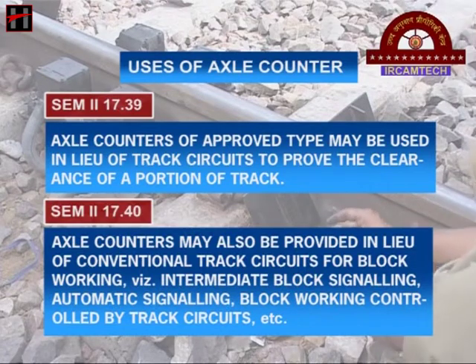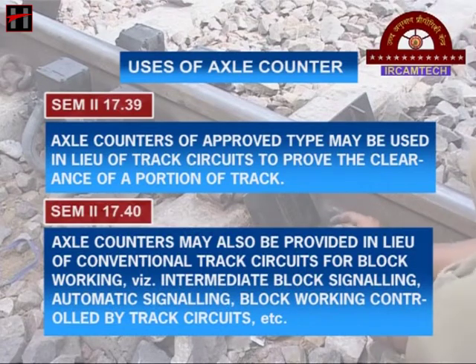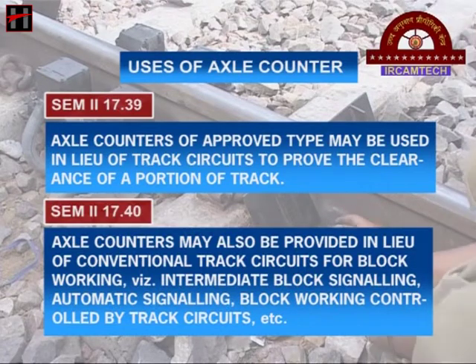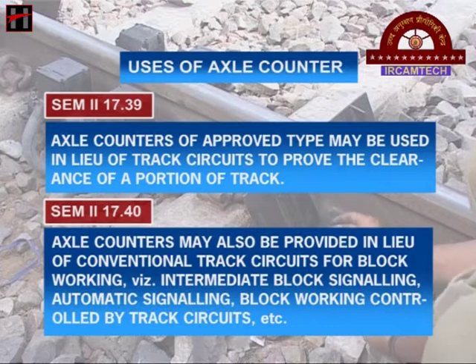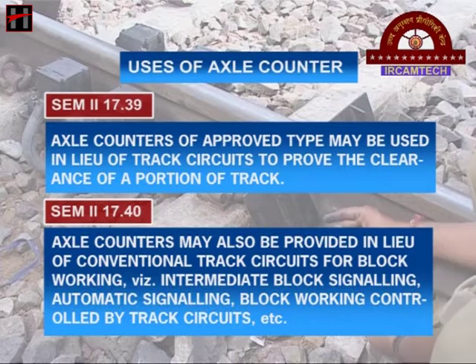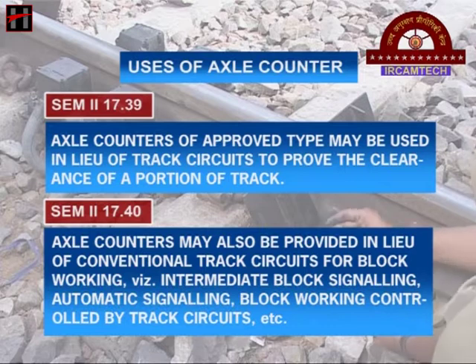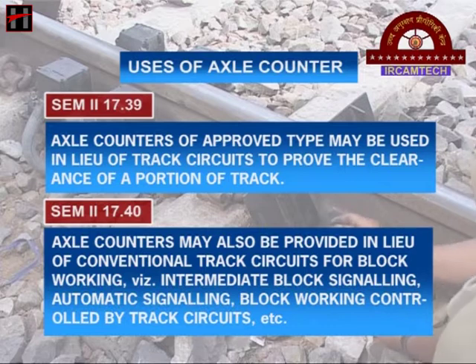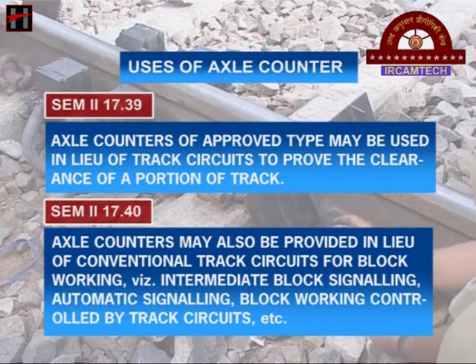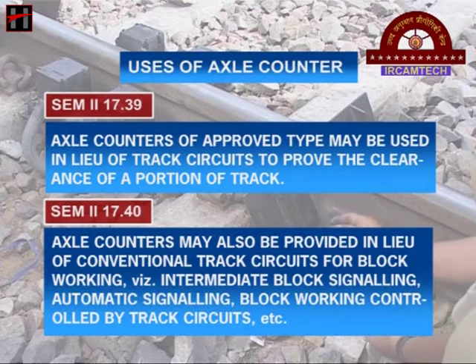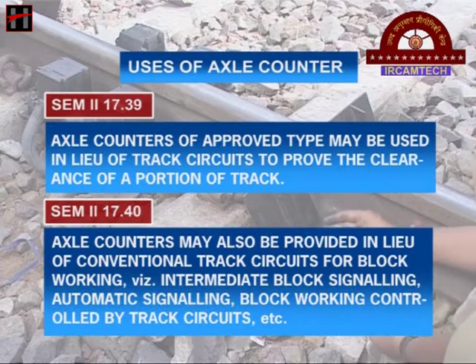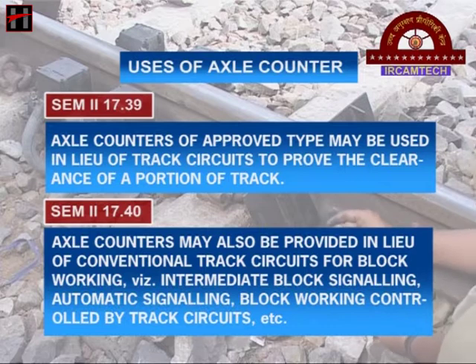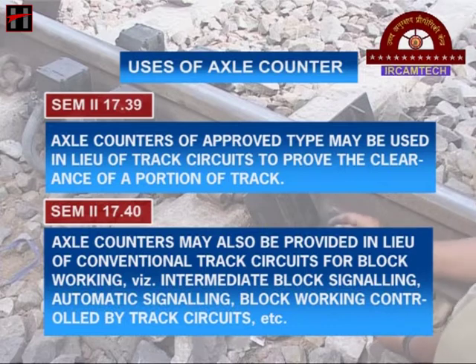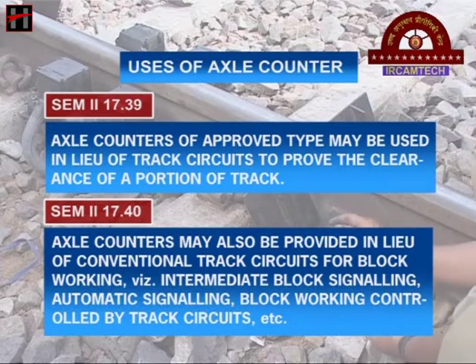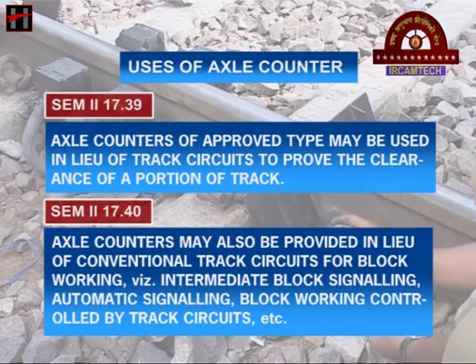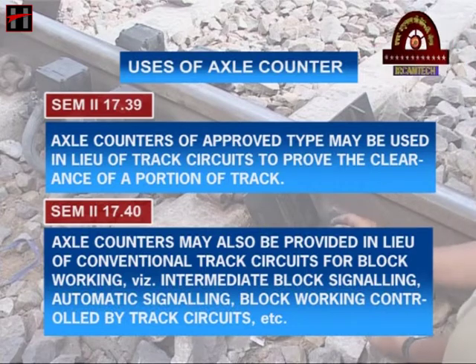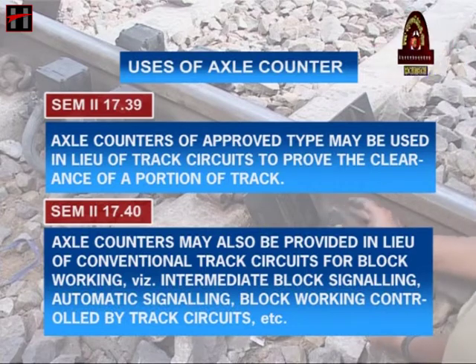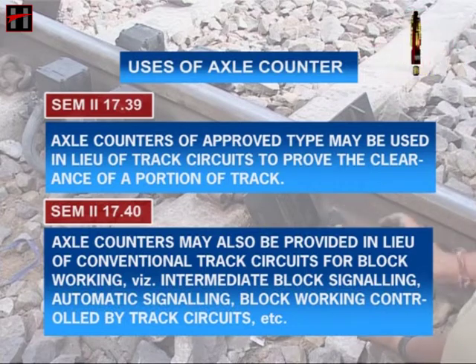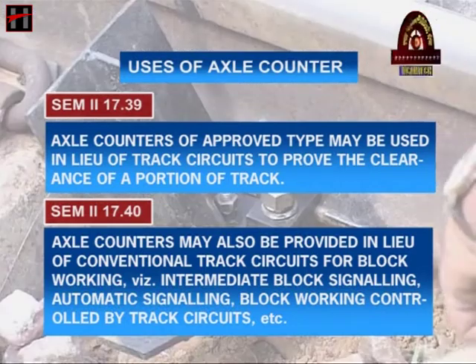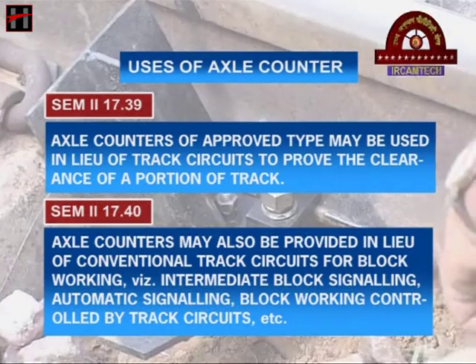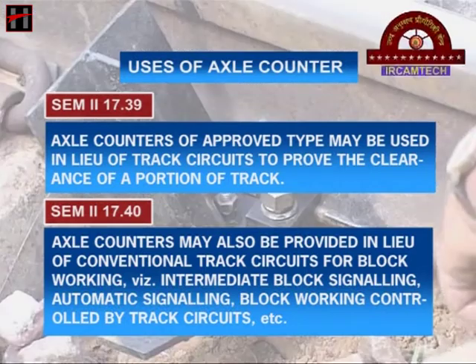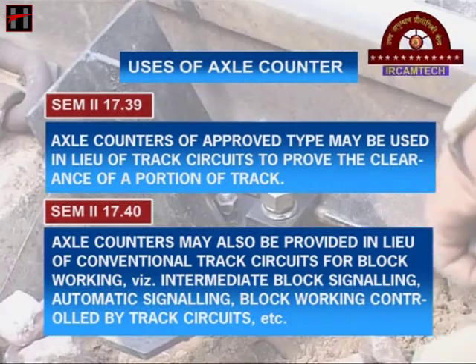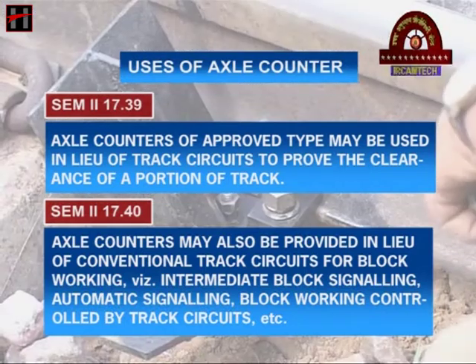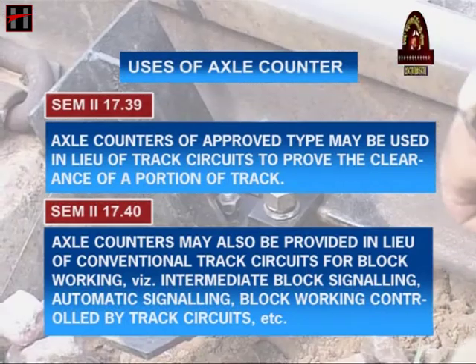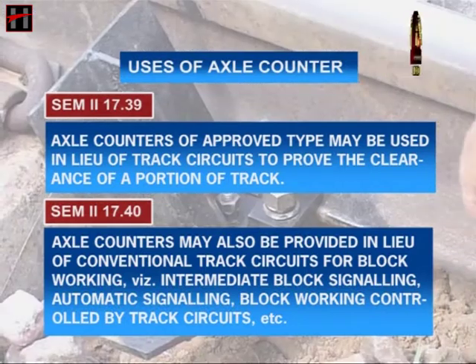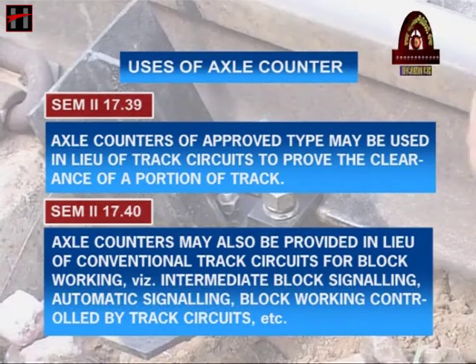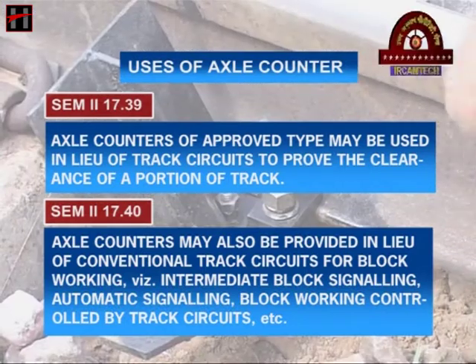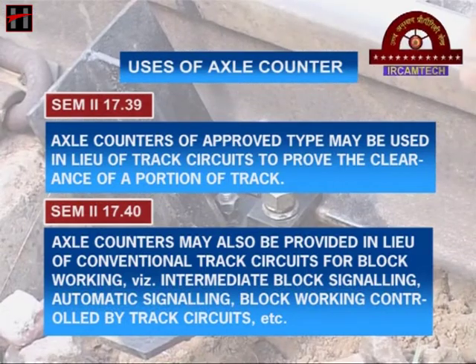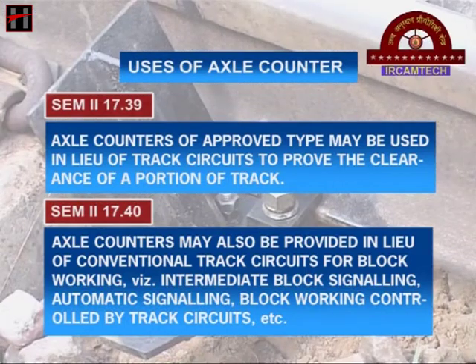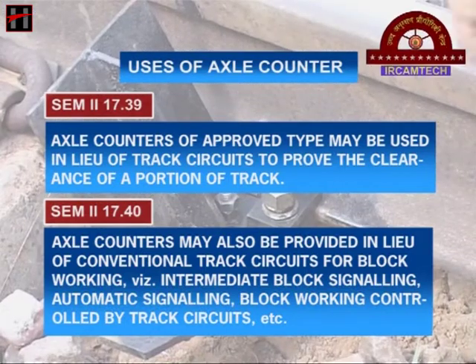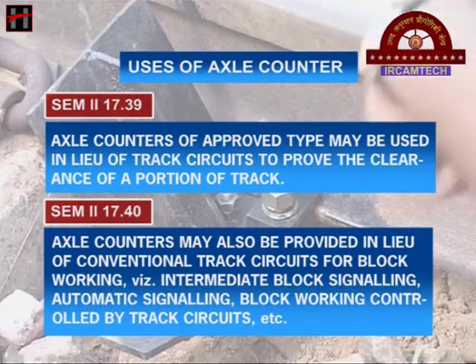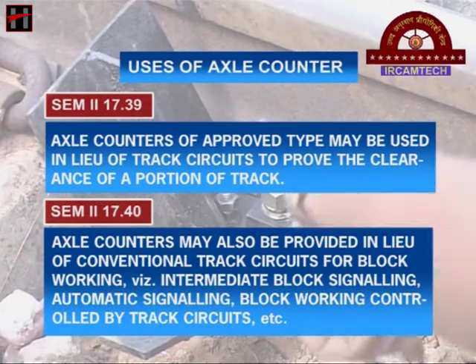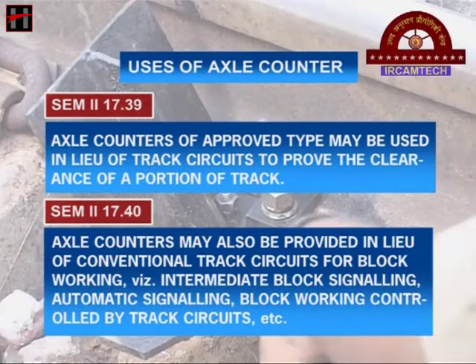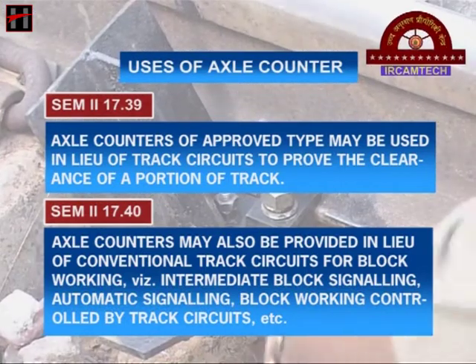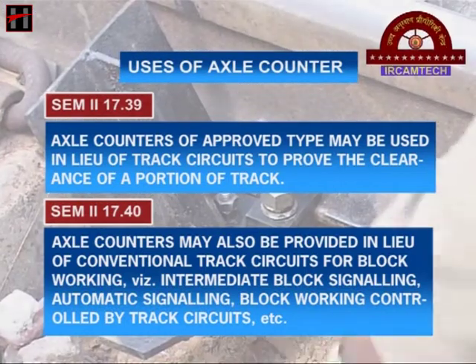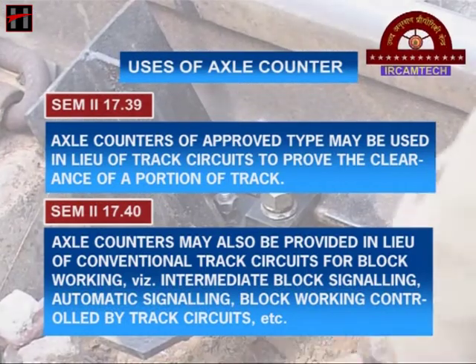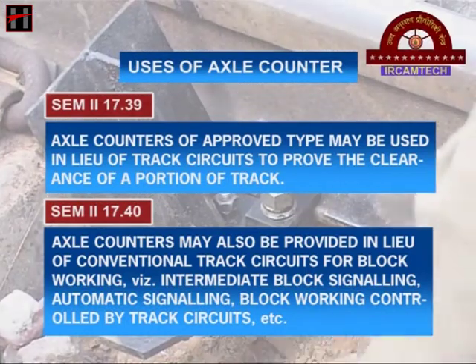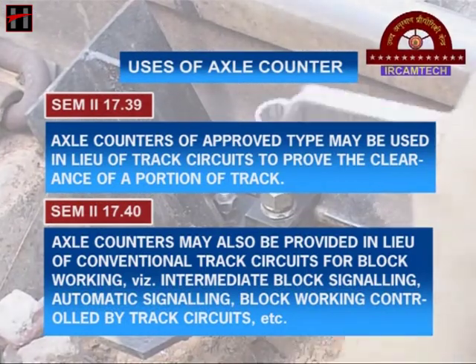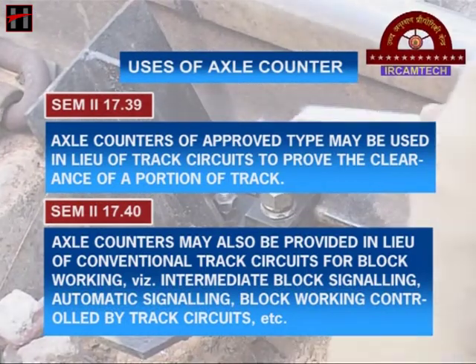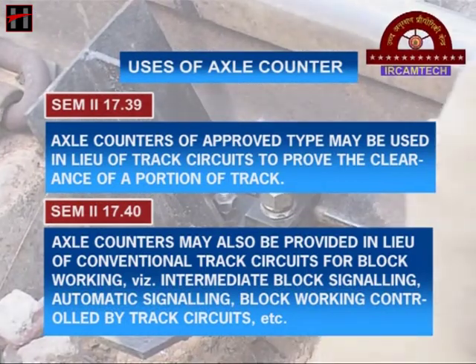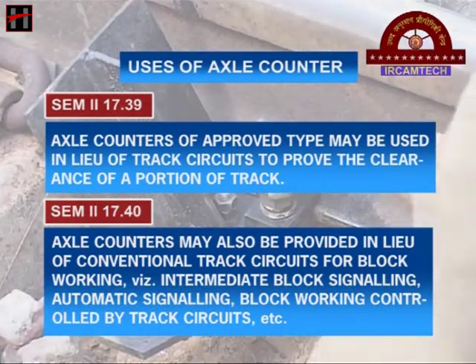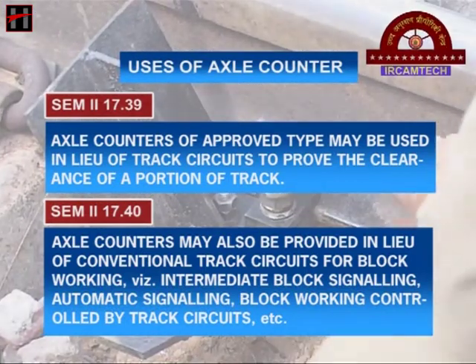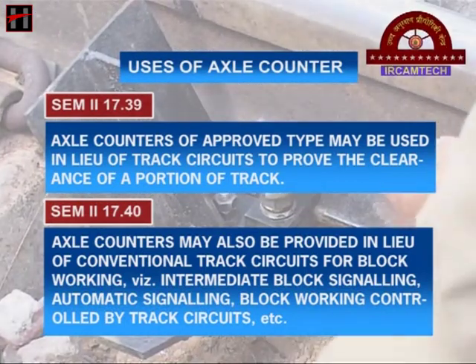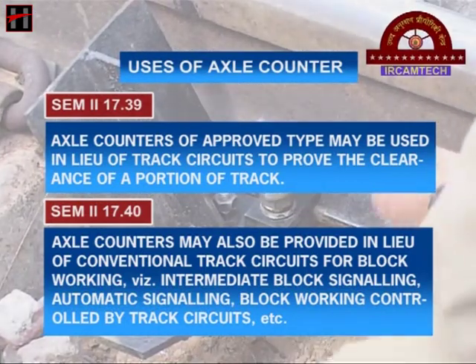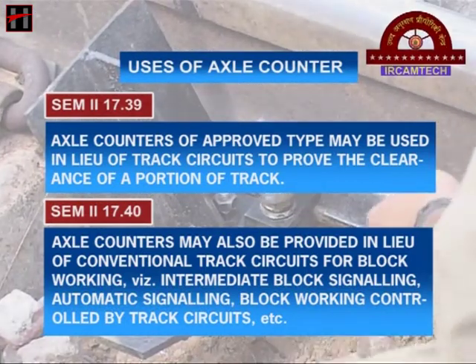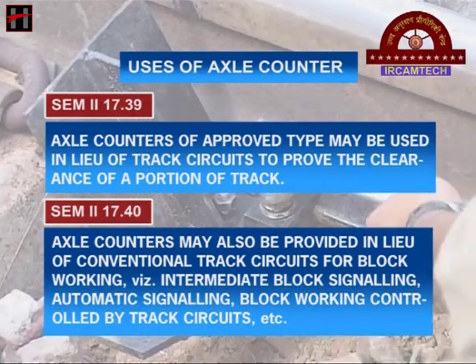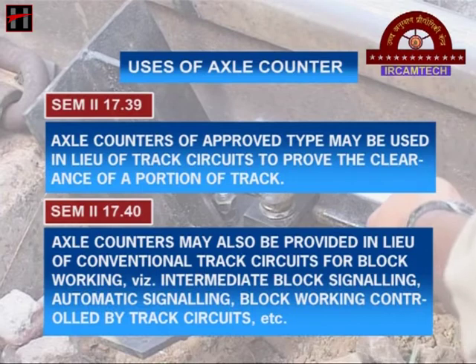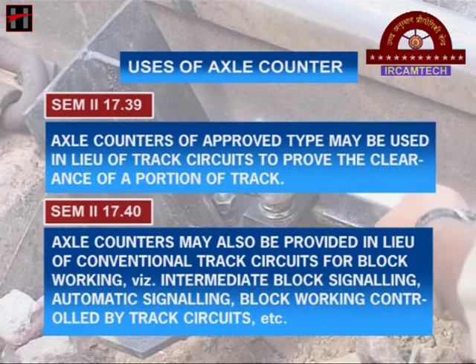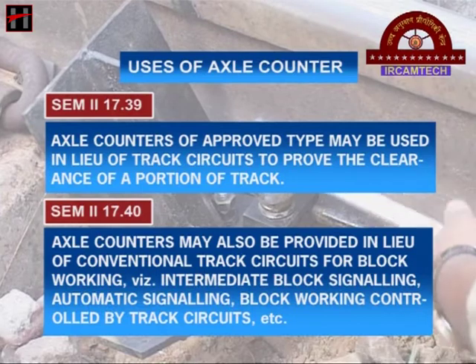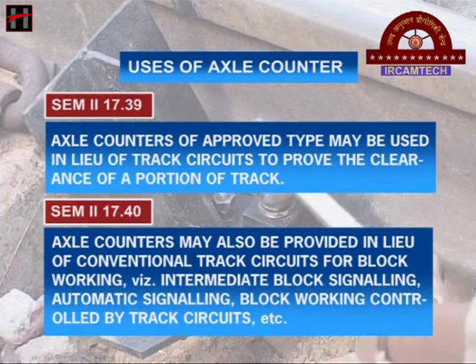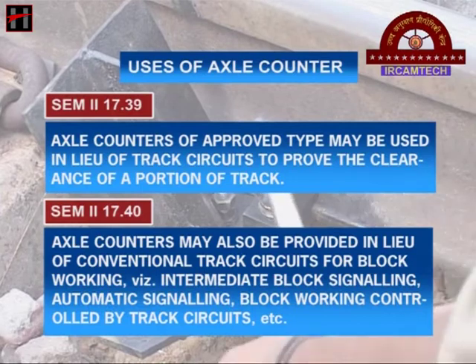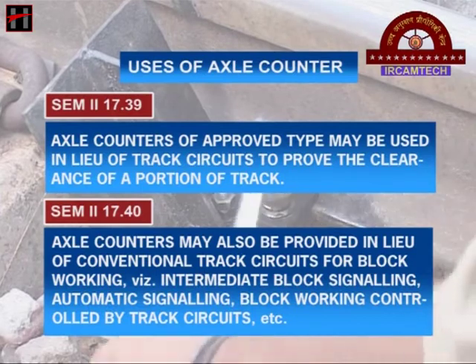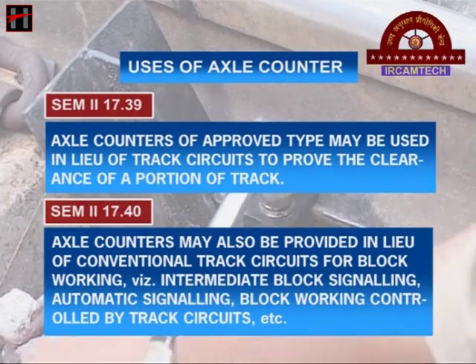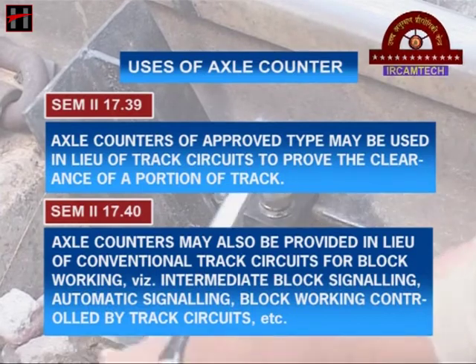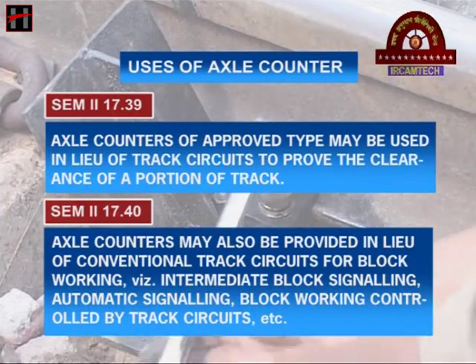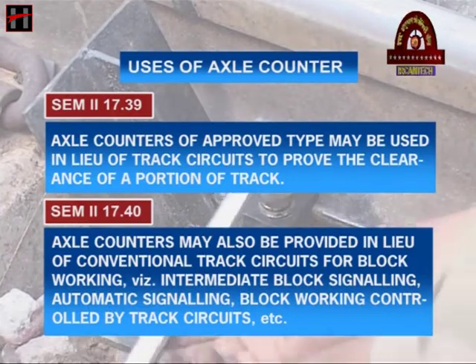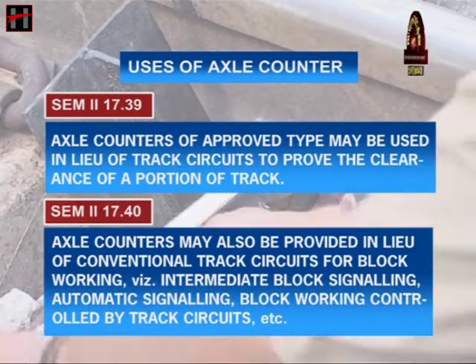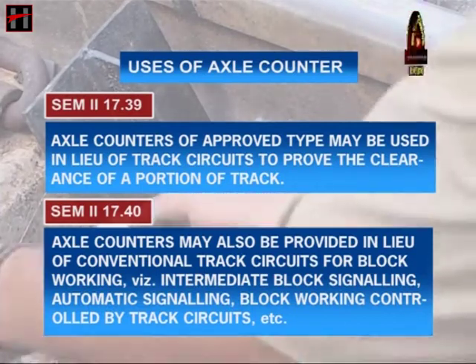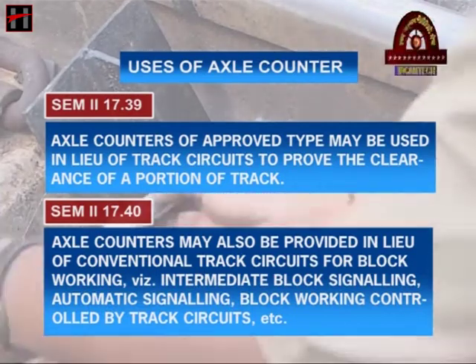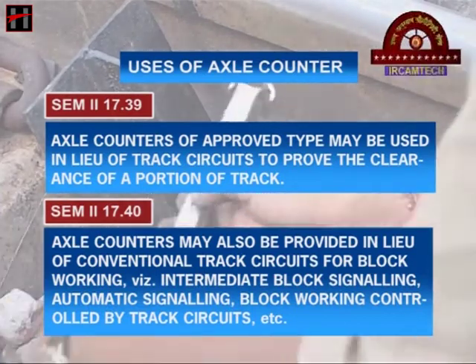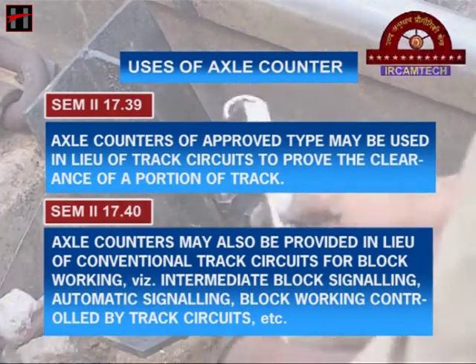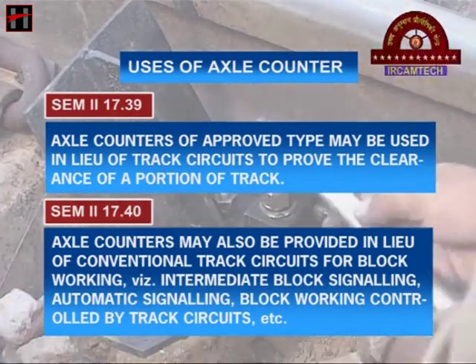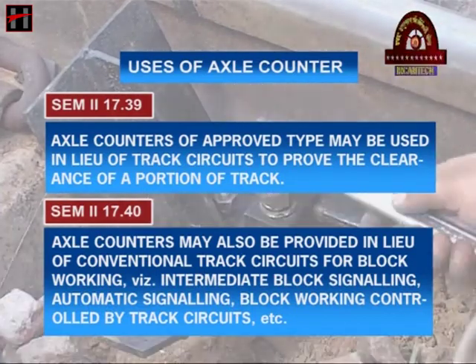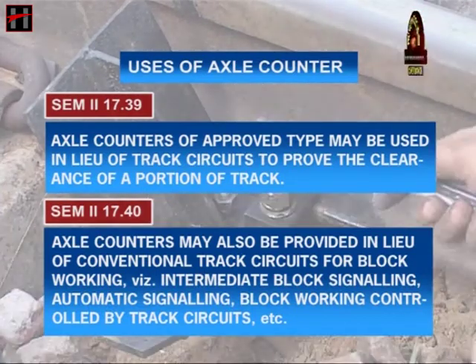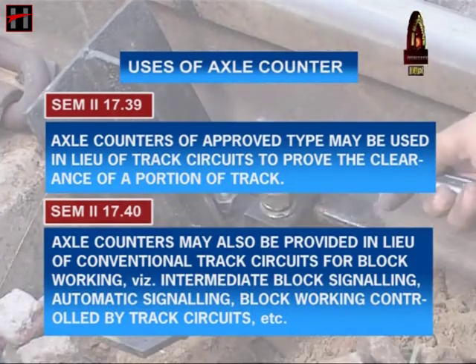Axle counters may be used for intermediate block signaling, automatic signaling, and block working controlled by track circuits.